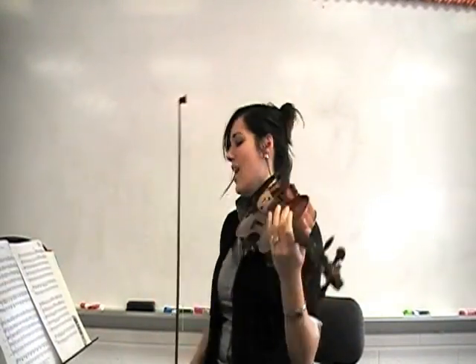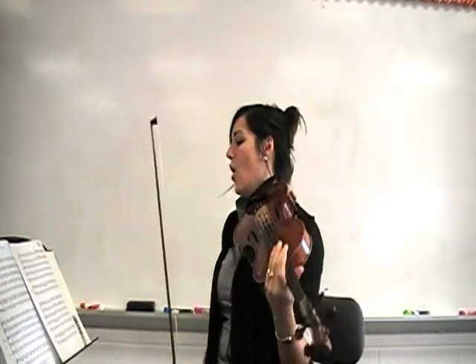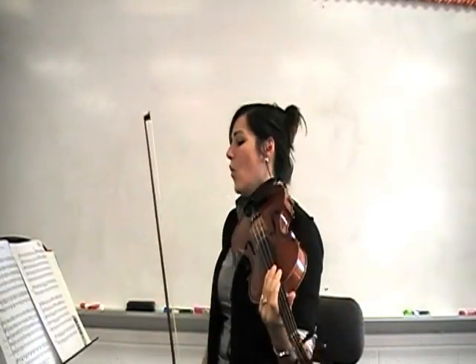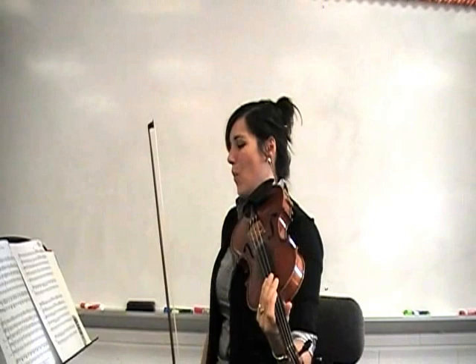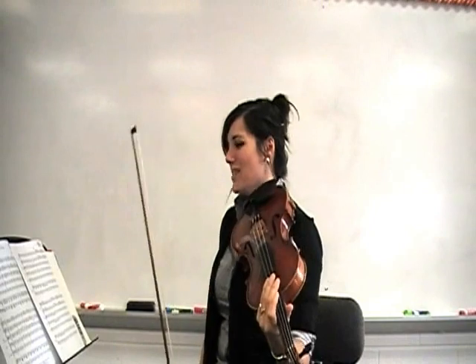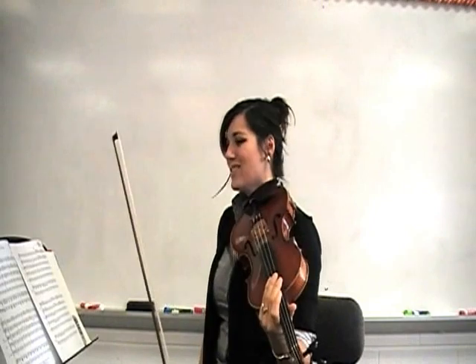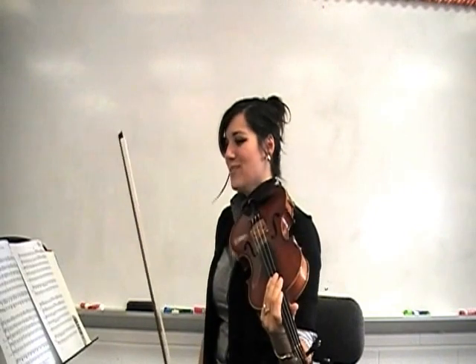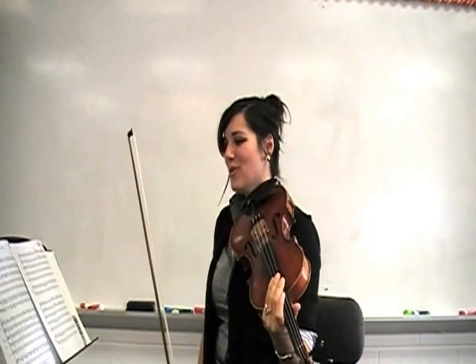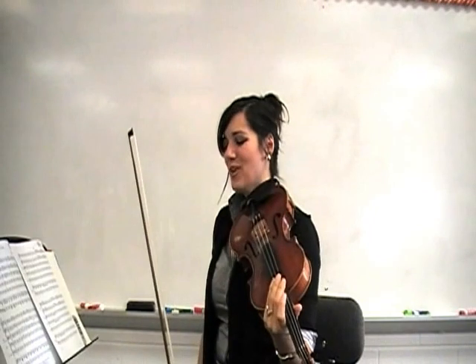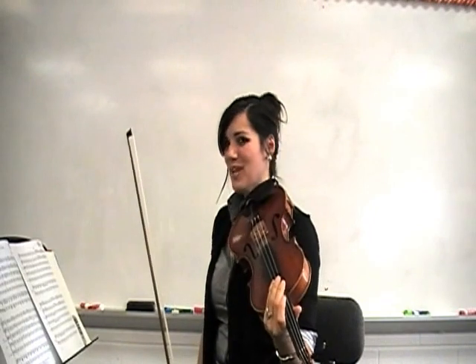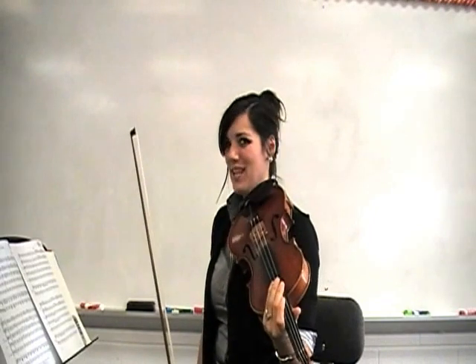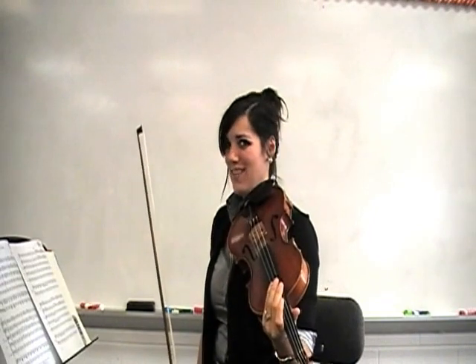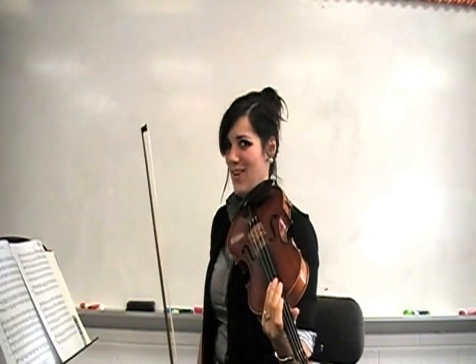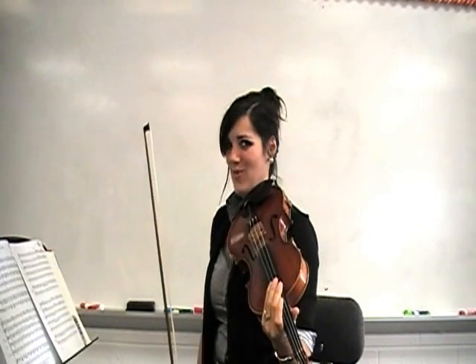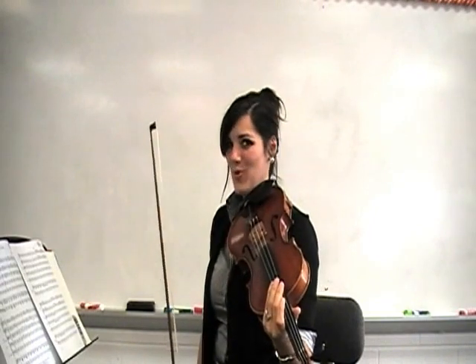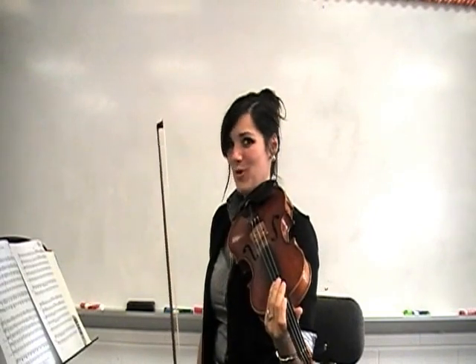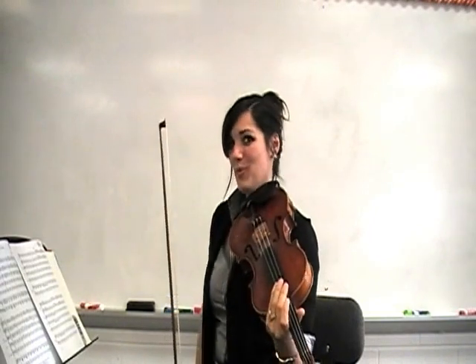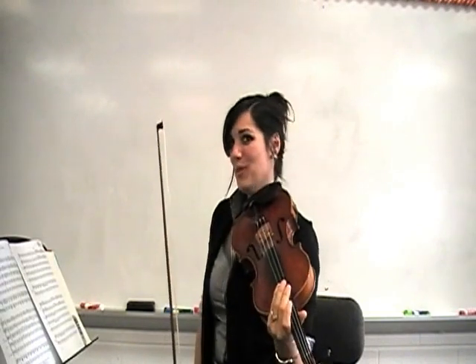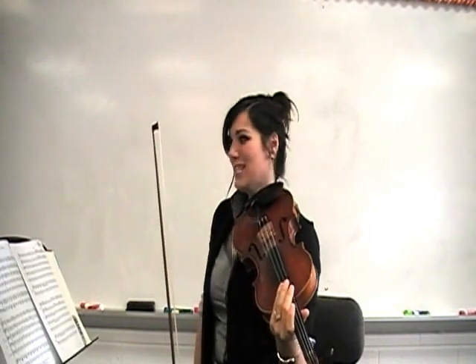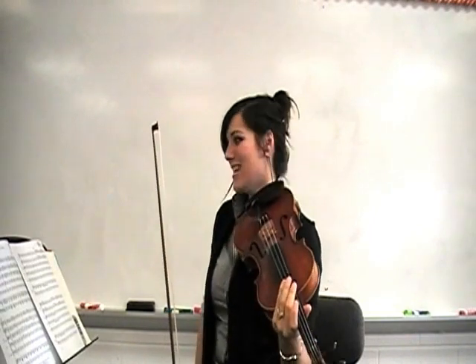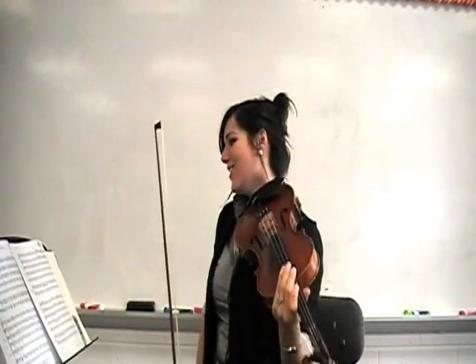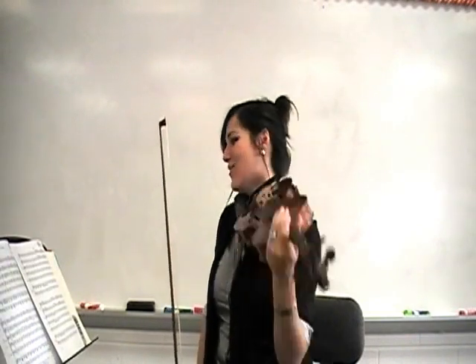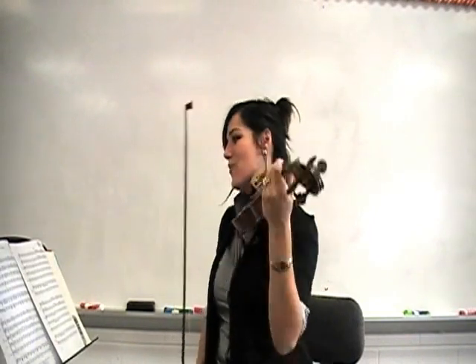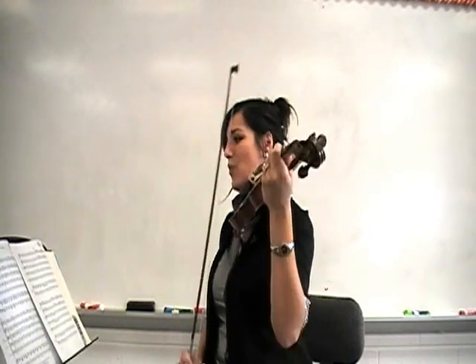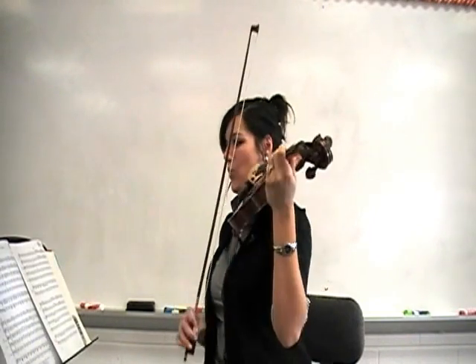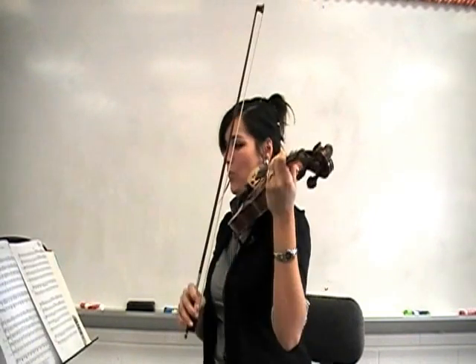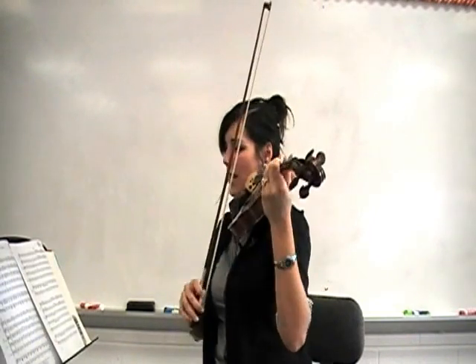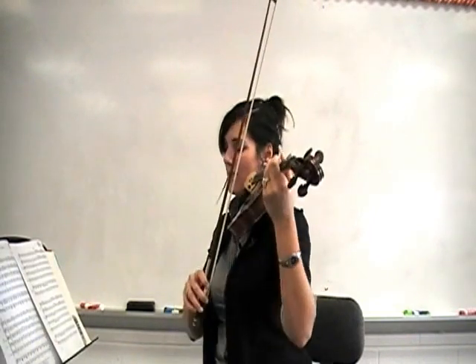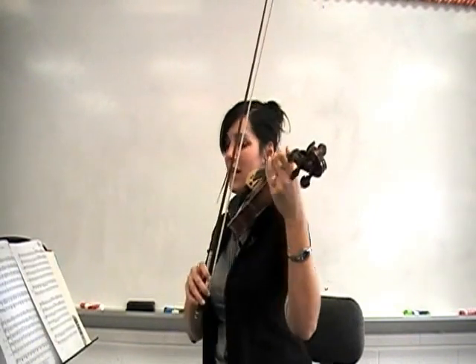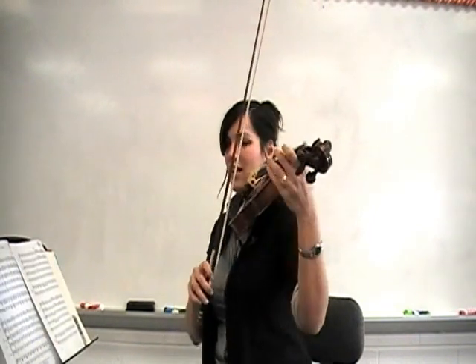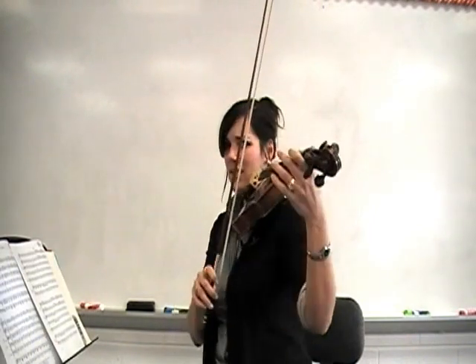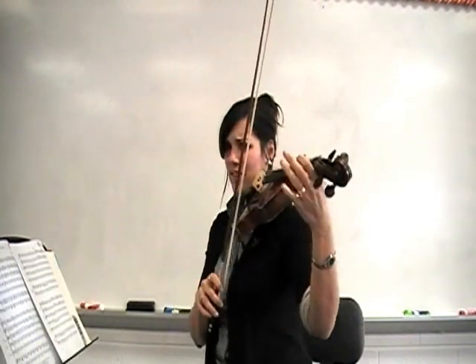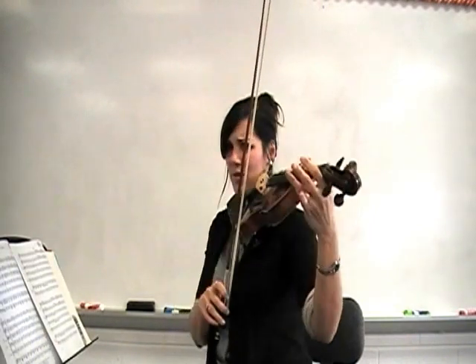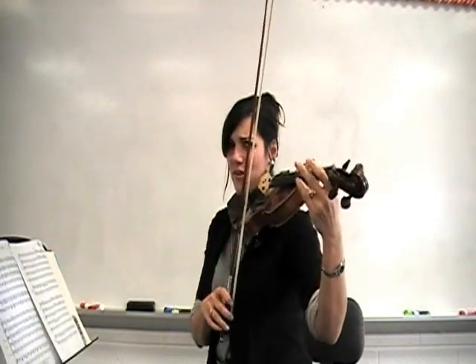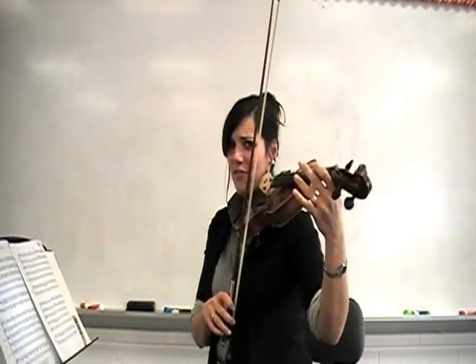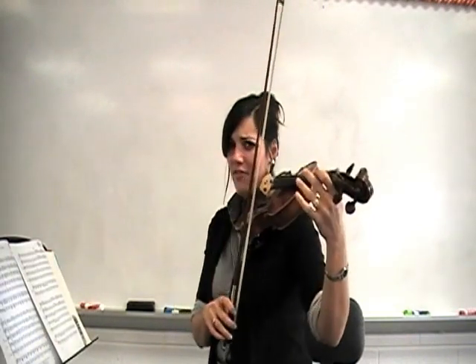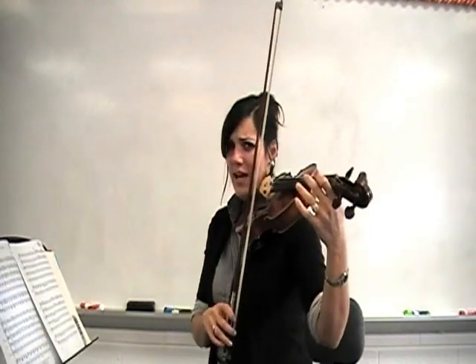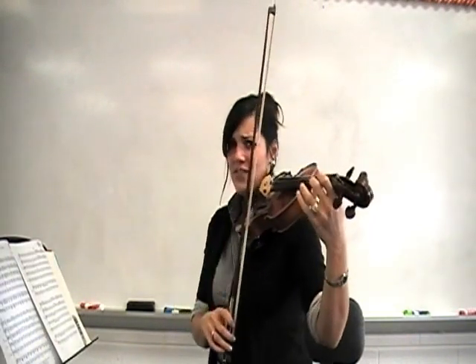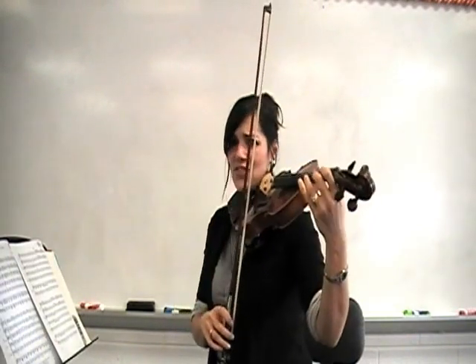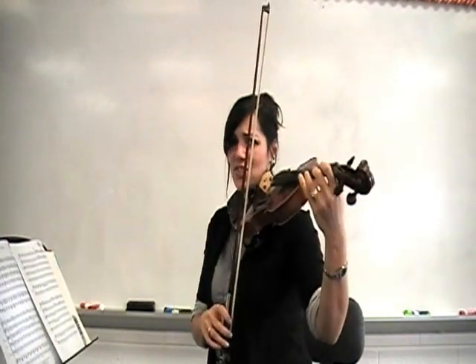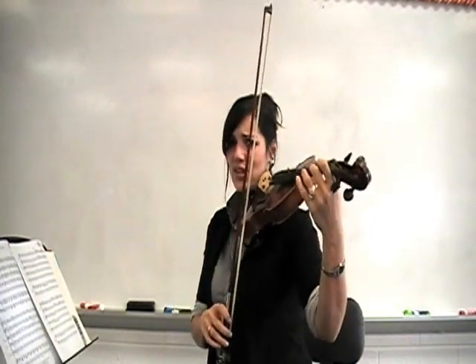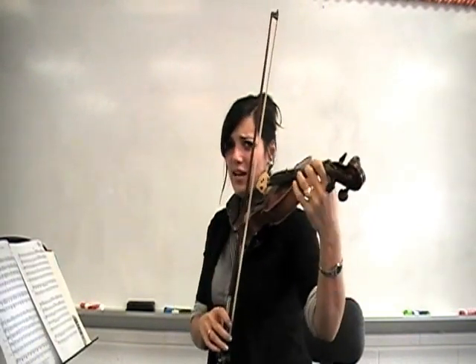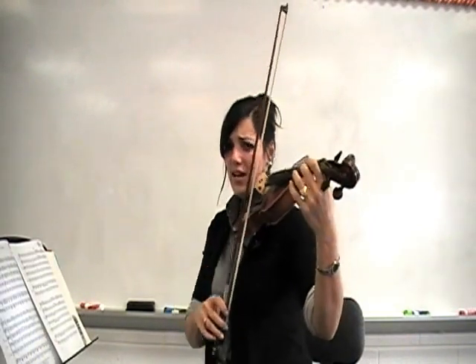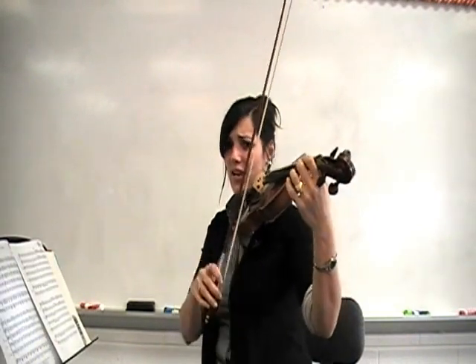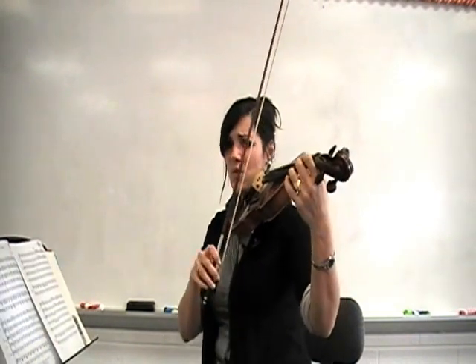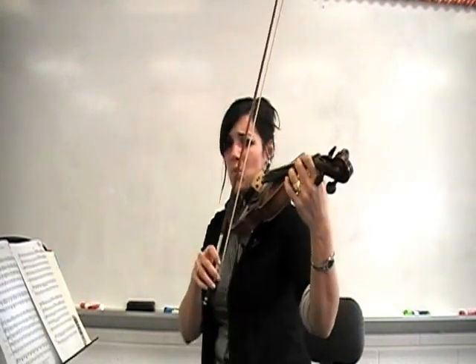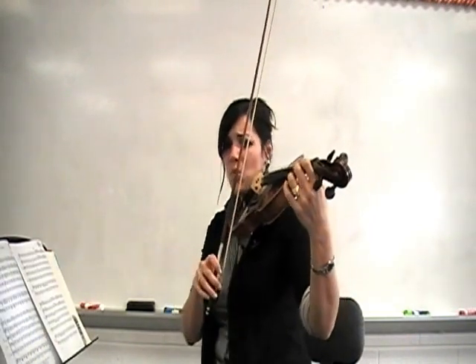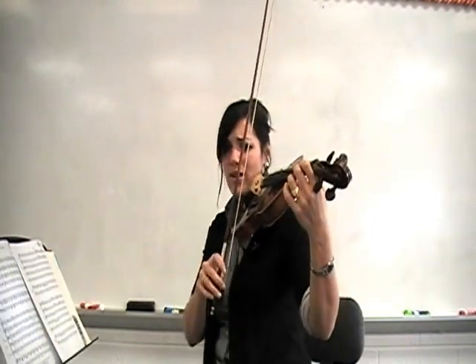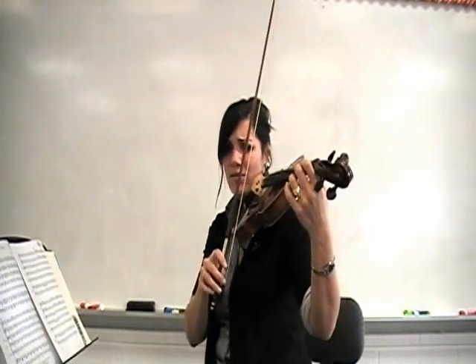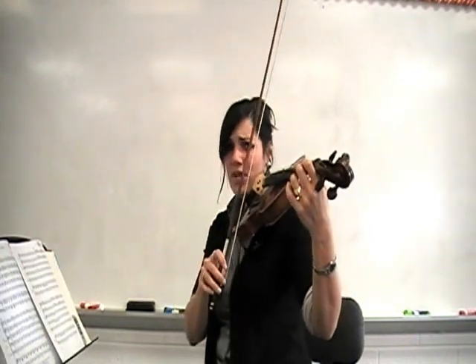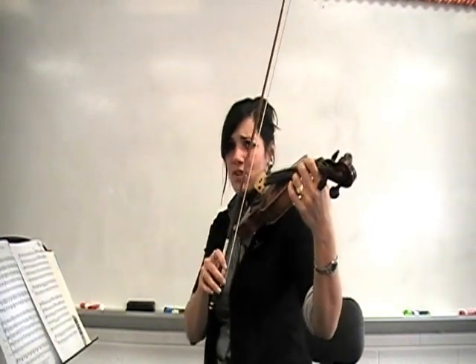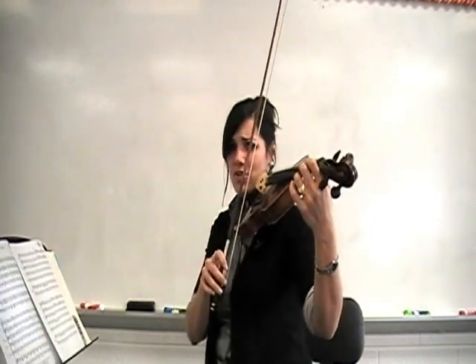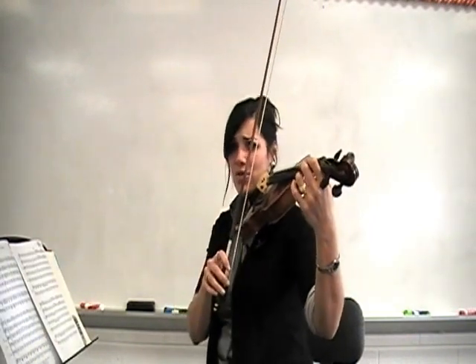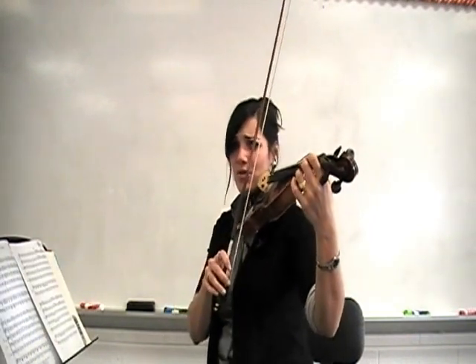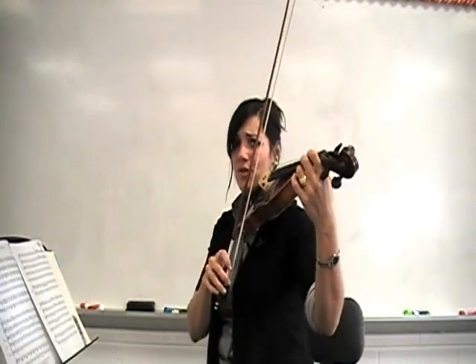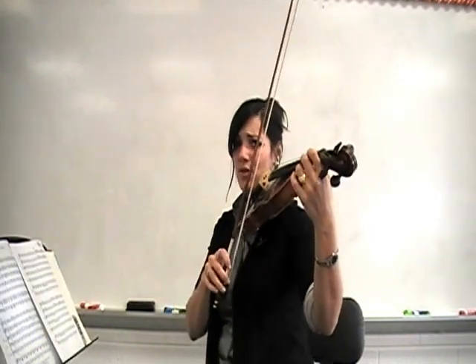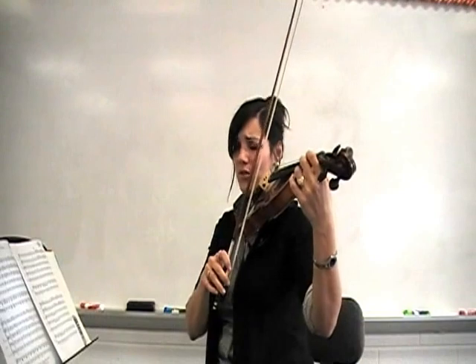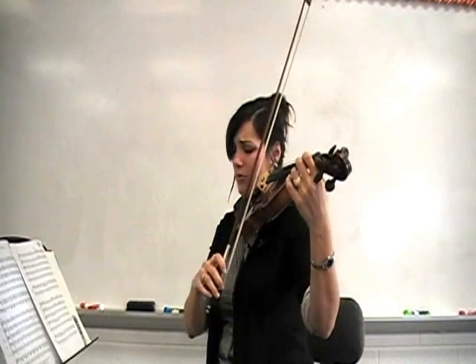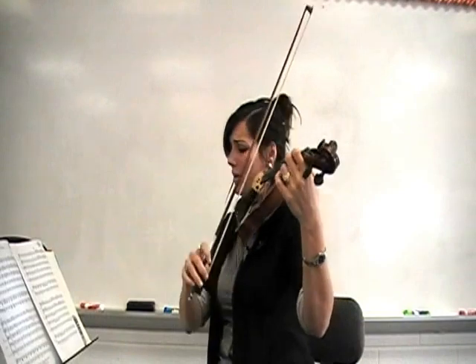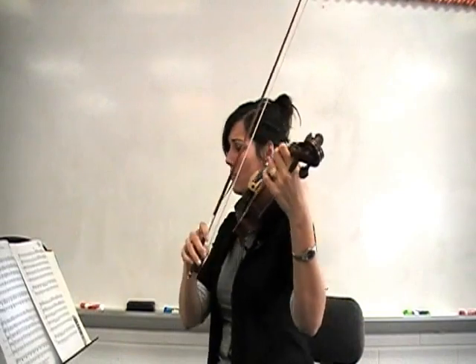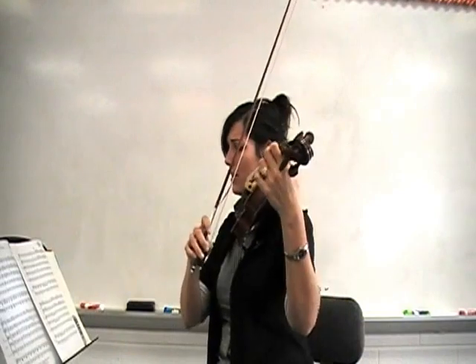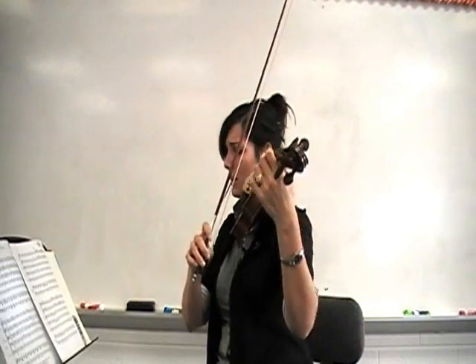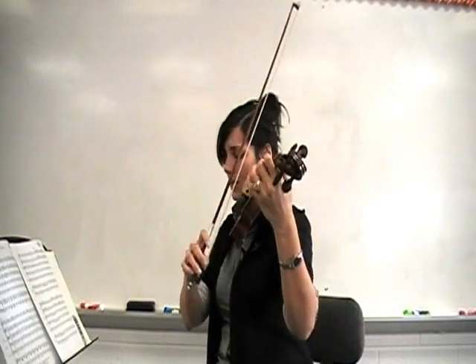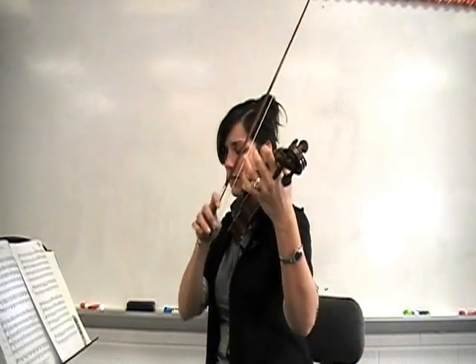Once more and then we'll be done — a little bit faster. One, two, three, begin.